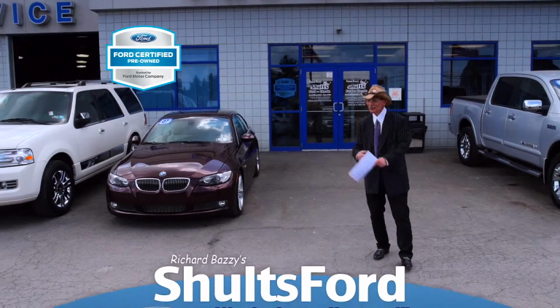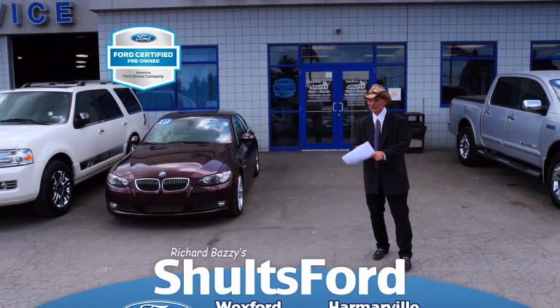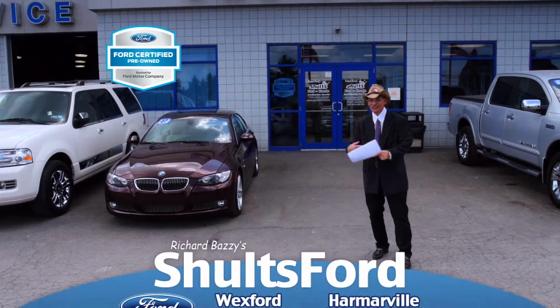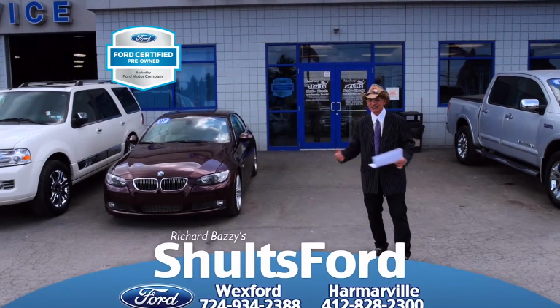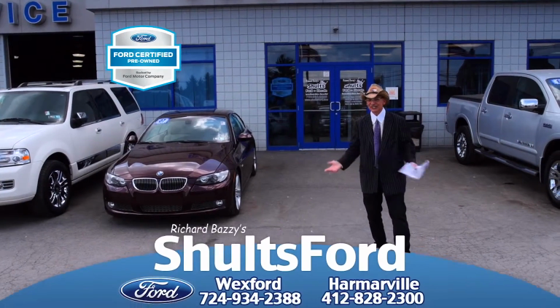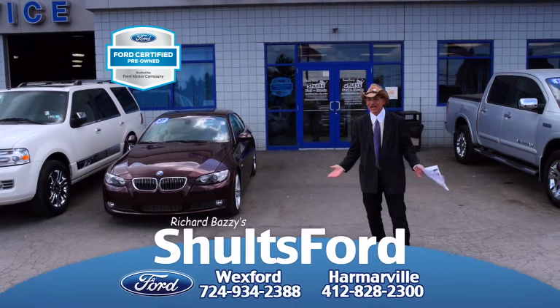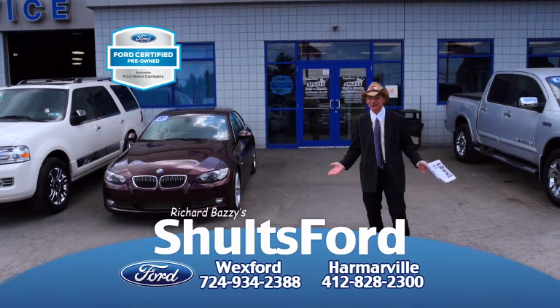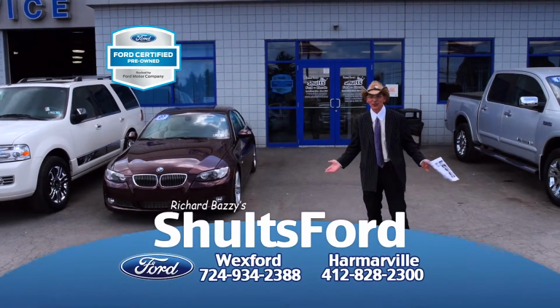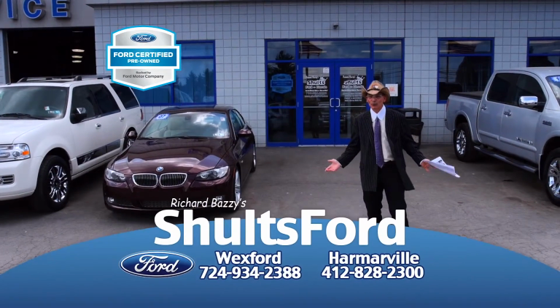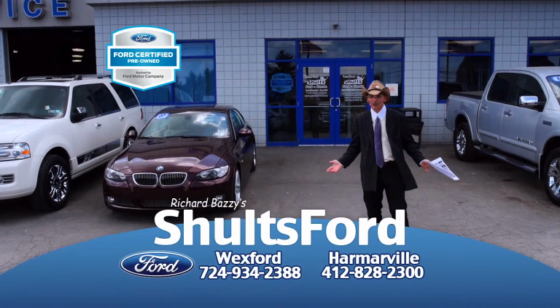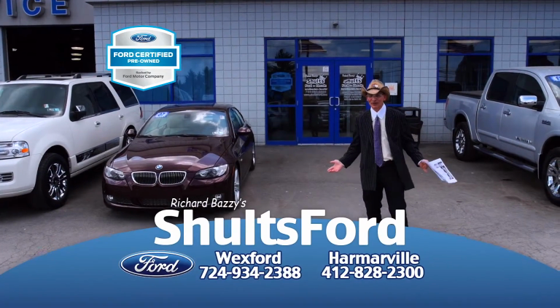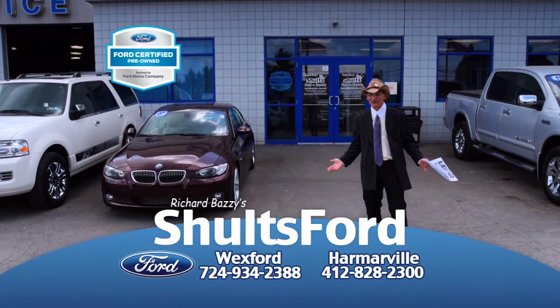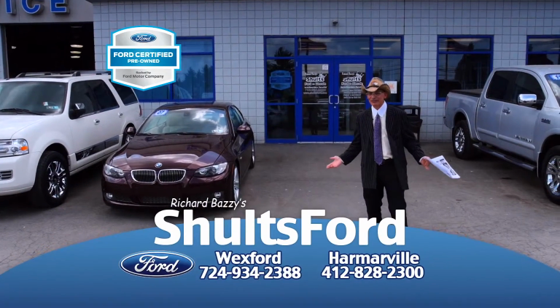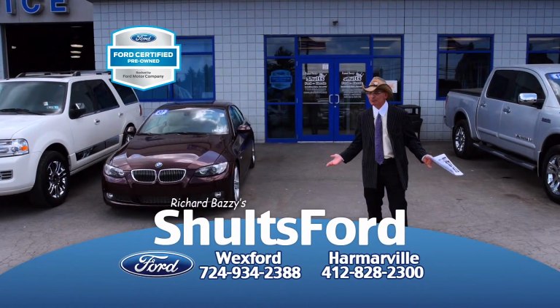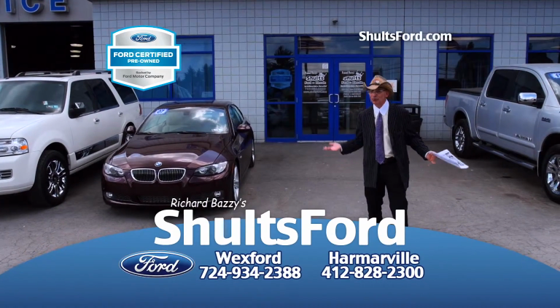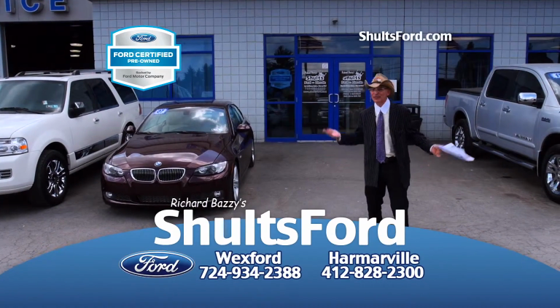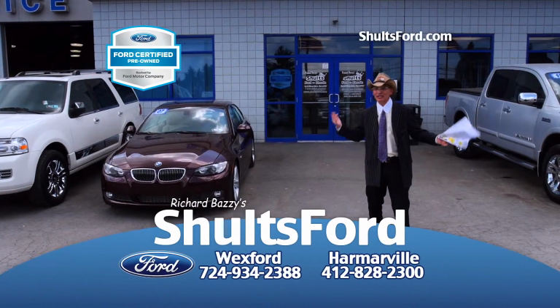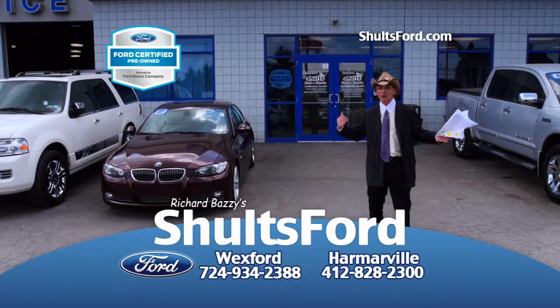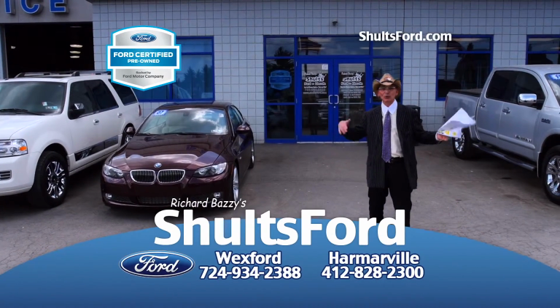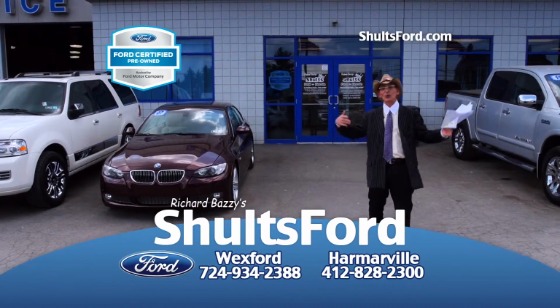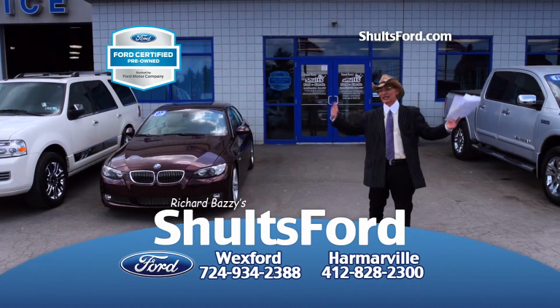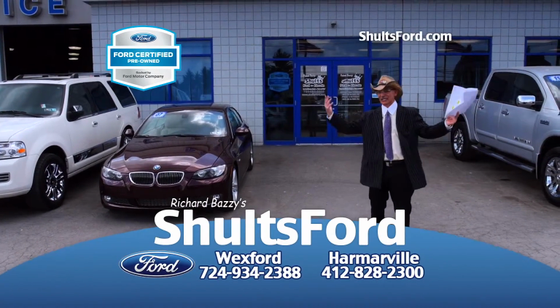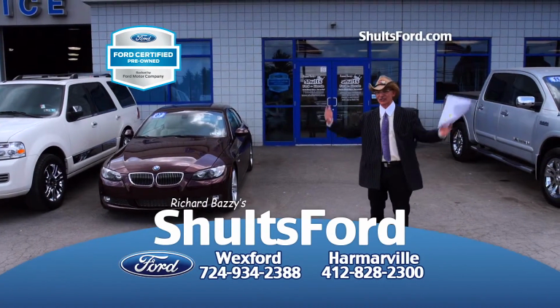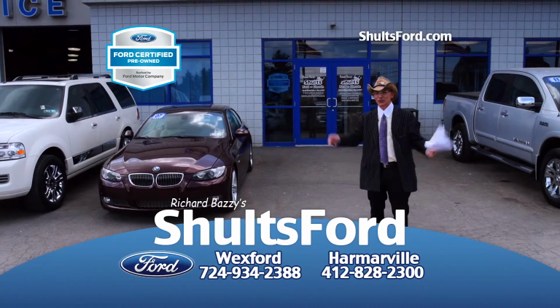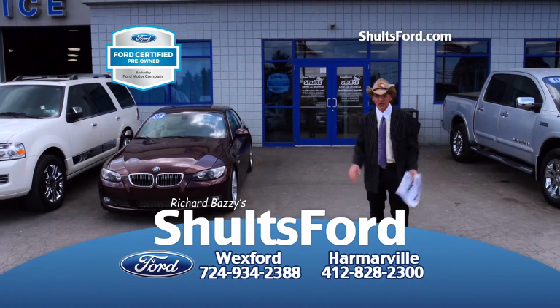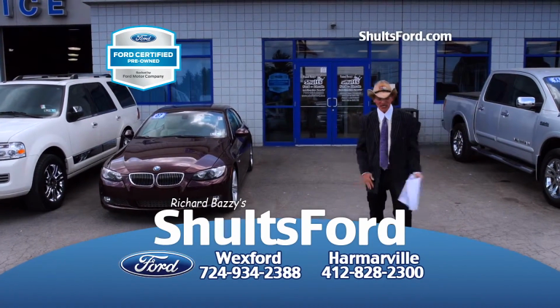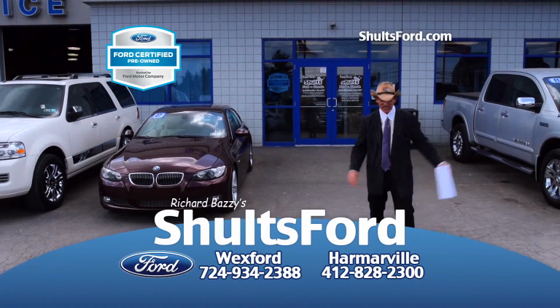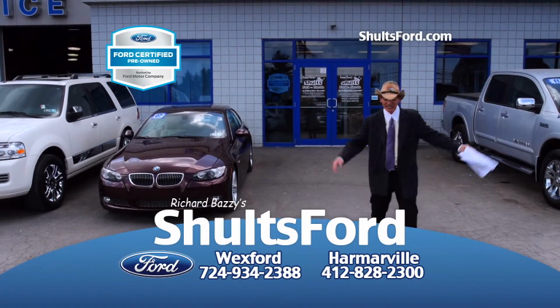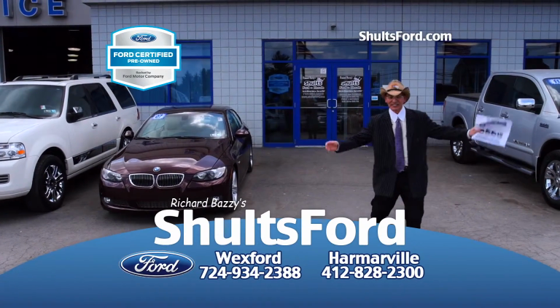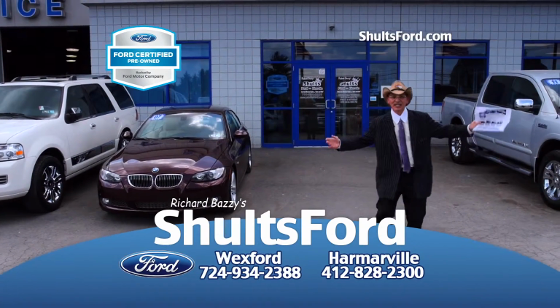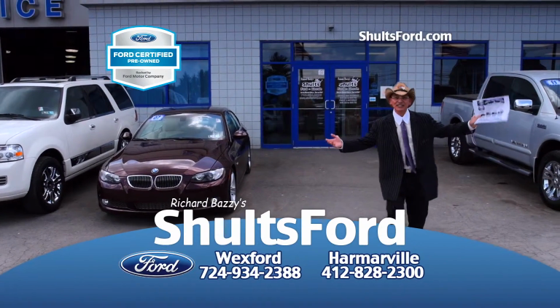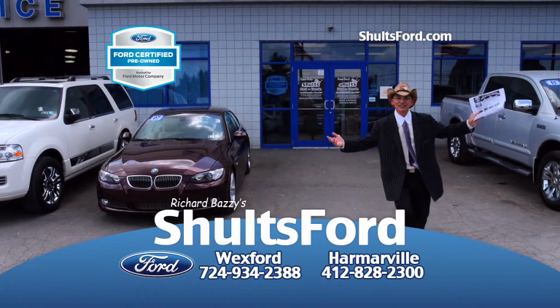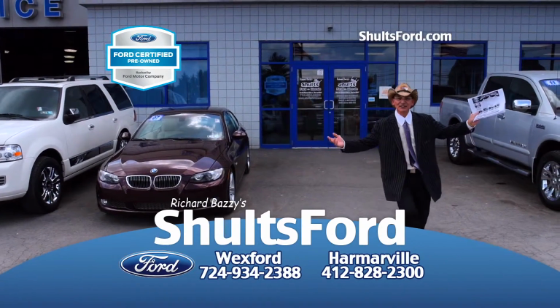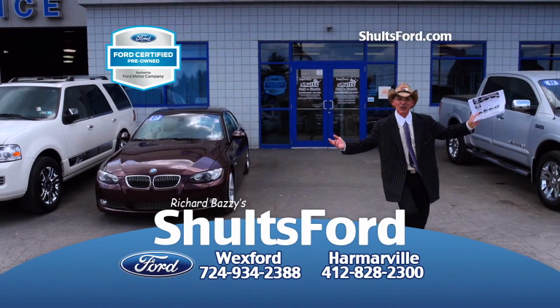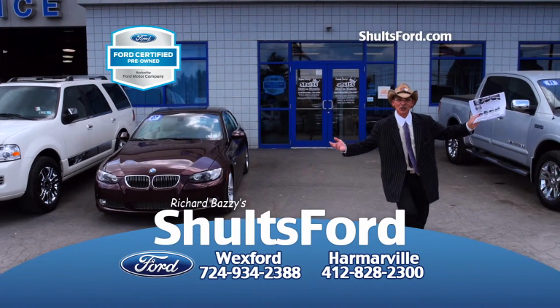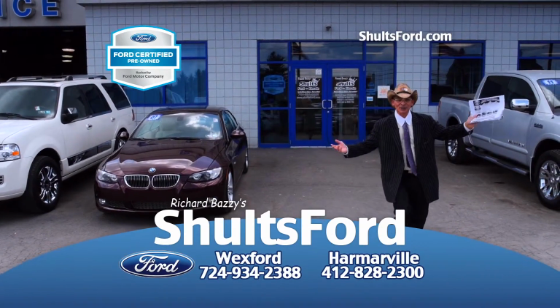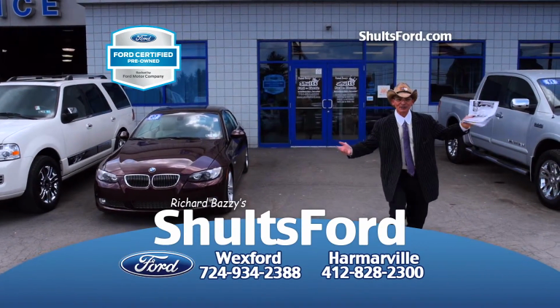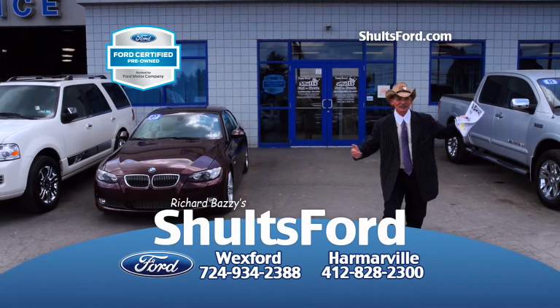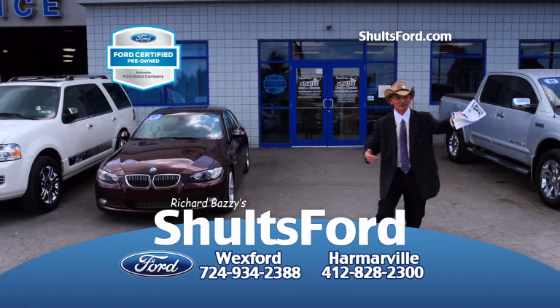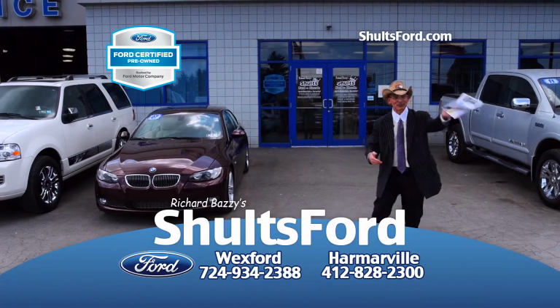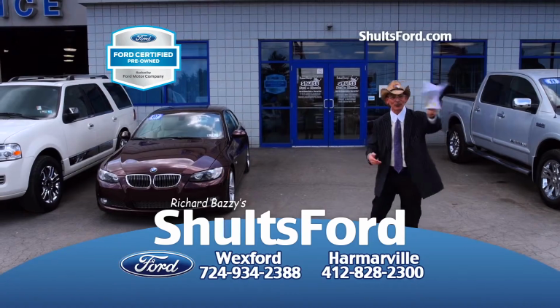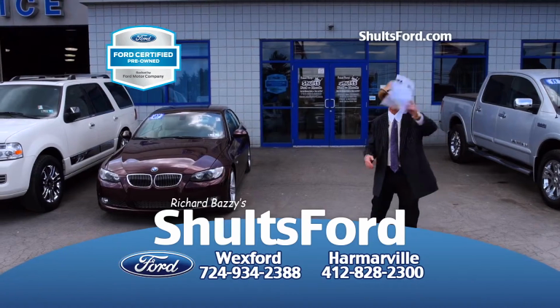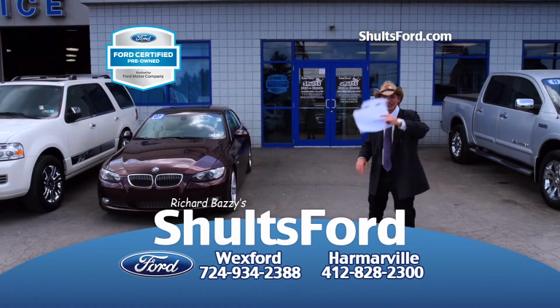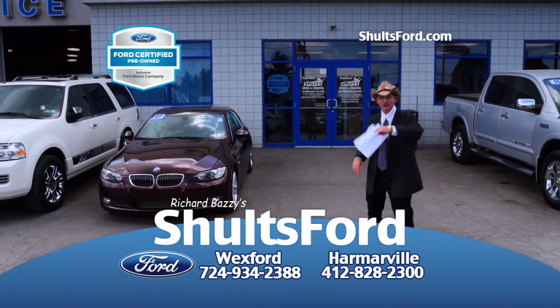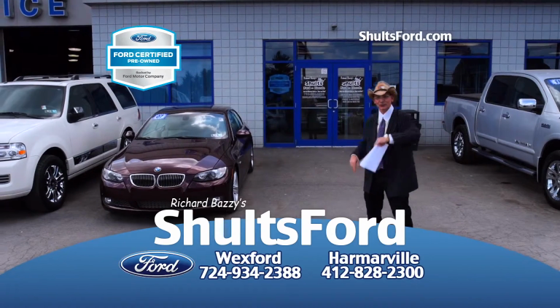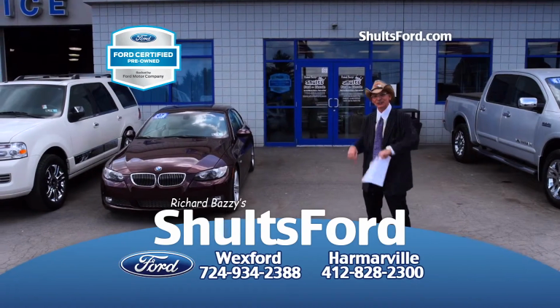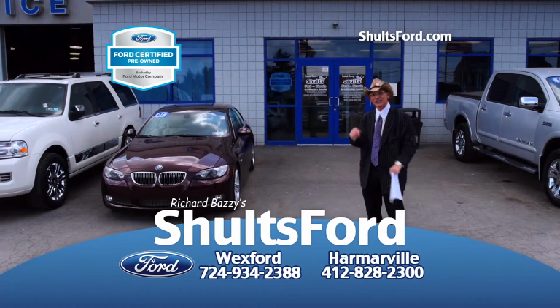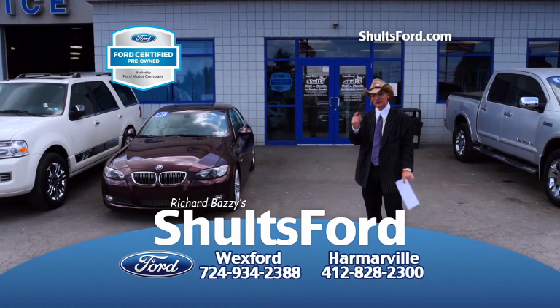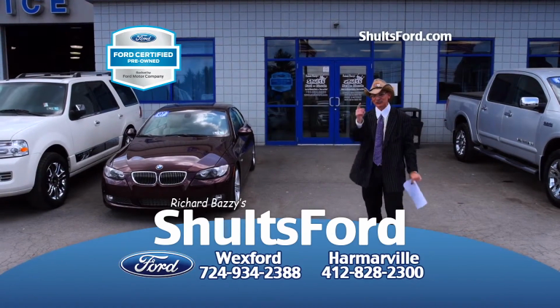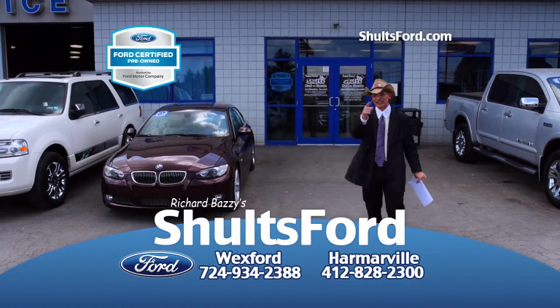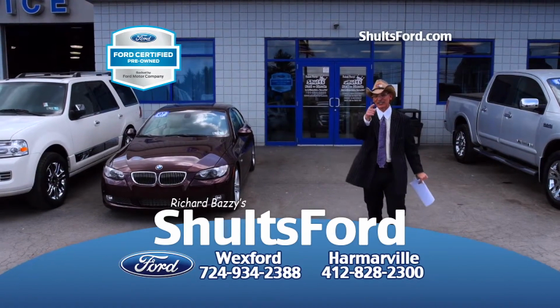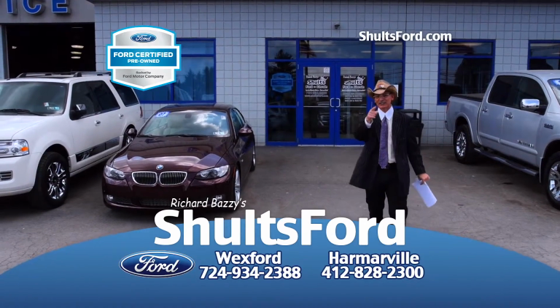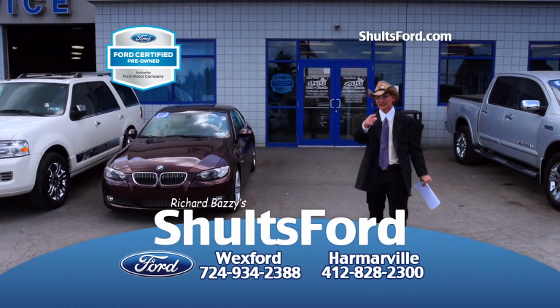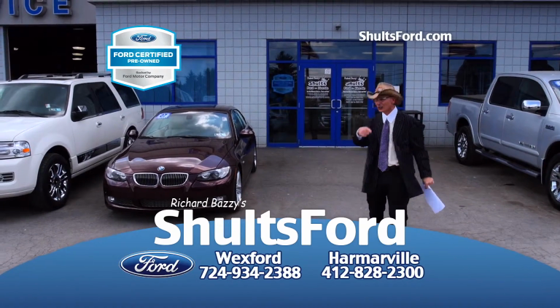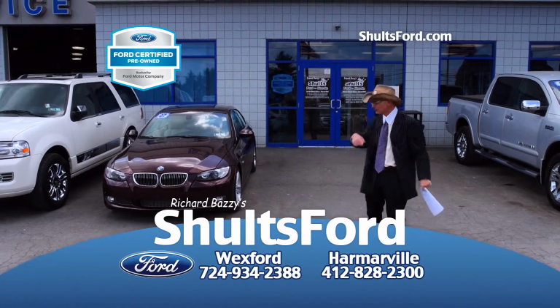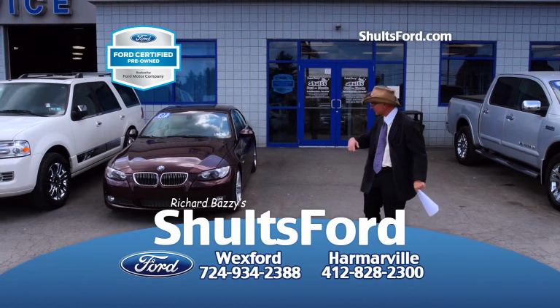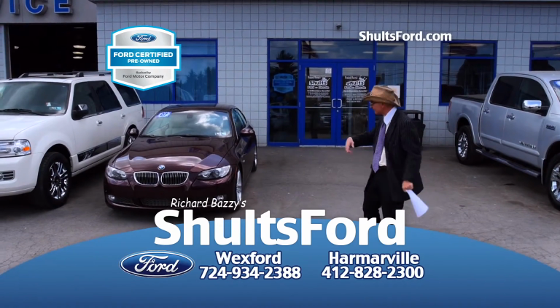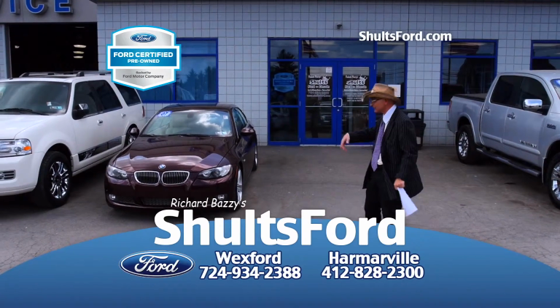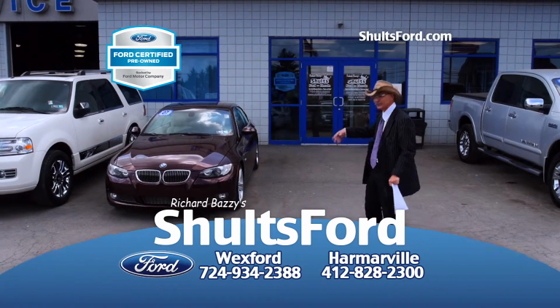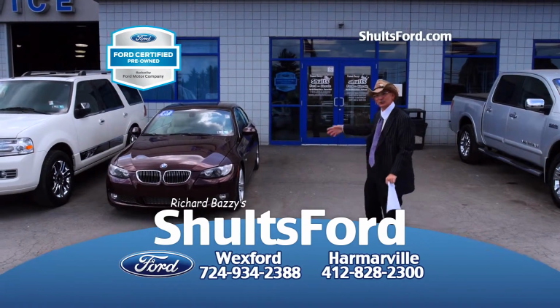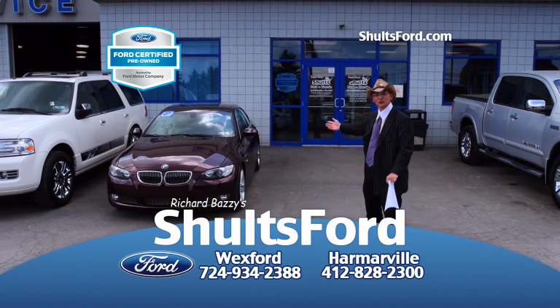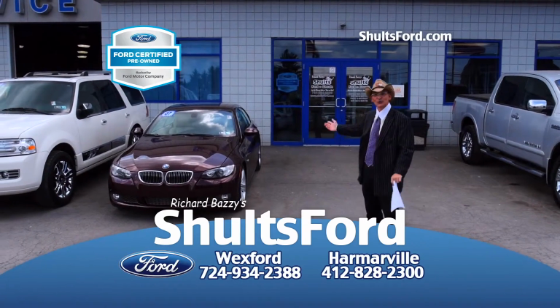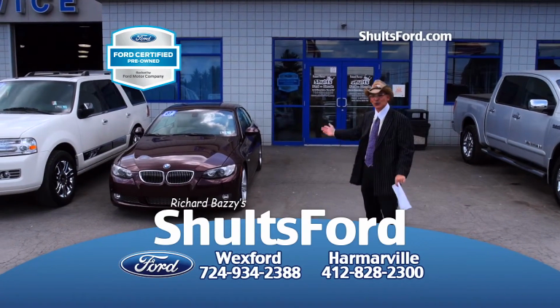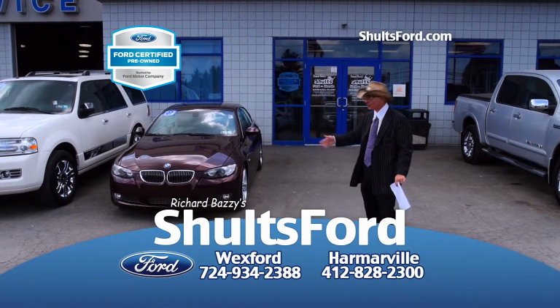When you decide you don't want to drive an import anymore, what do you do? You don't just kick it to the curb — you kick it to Schultz Ford.